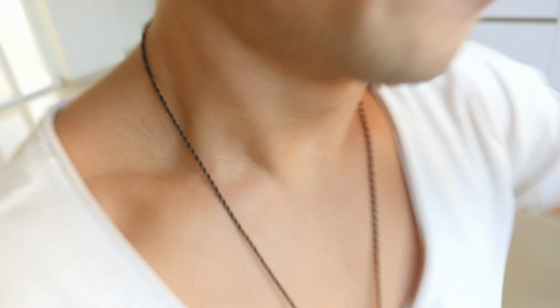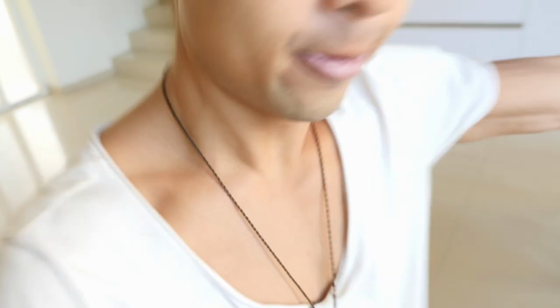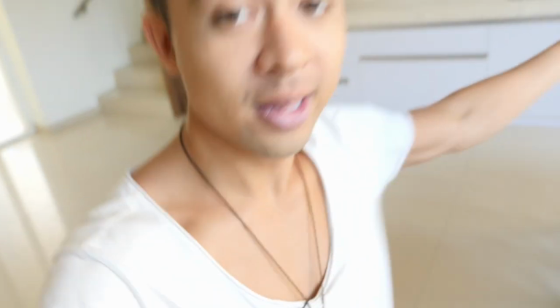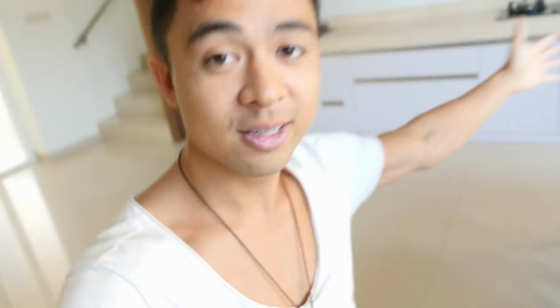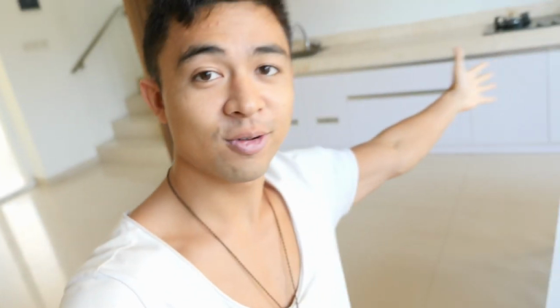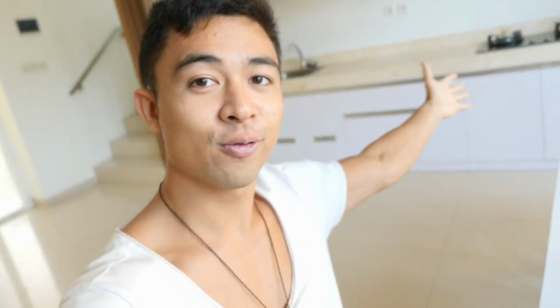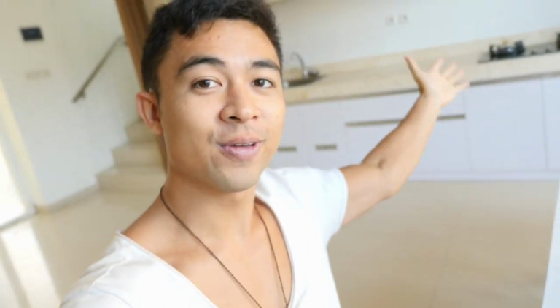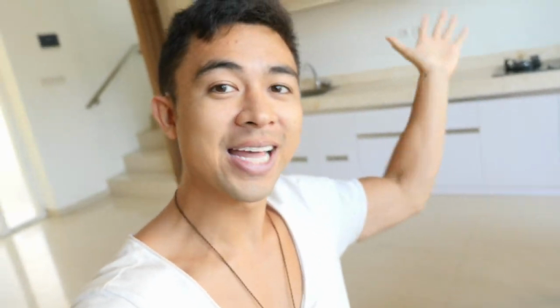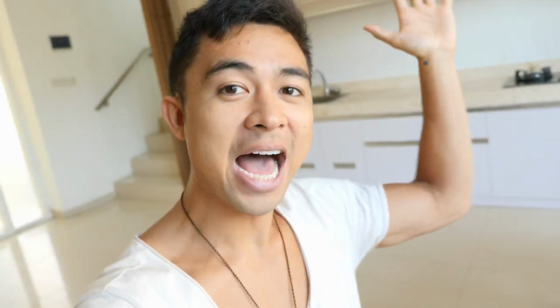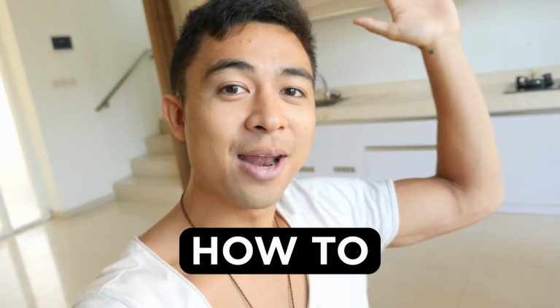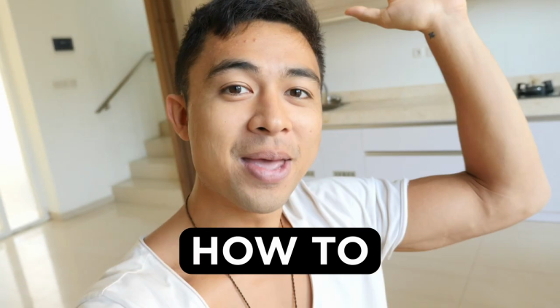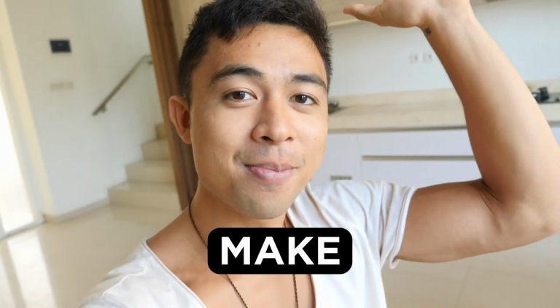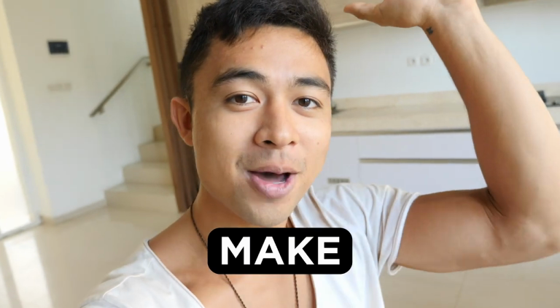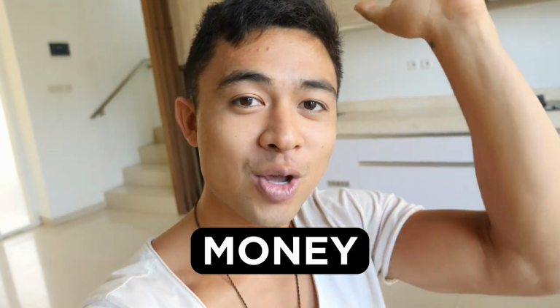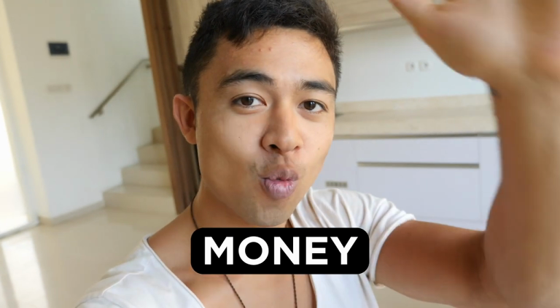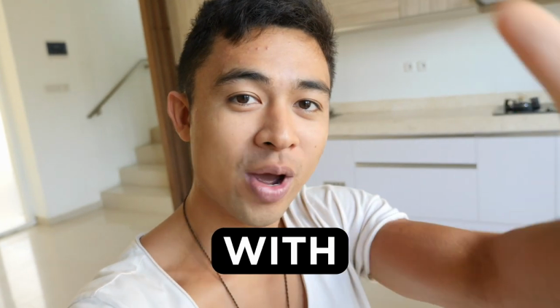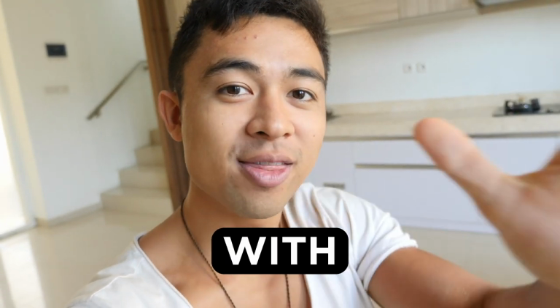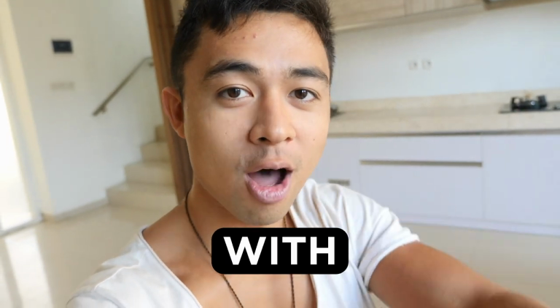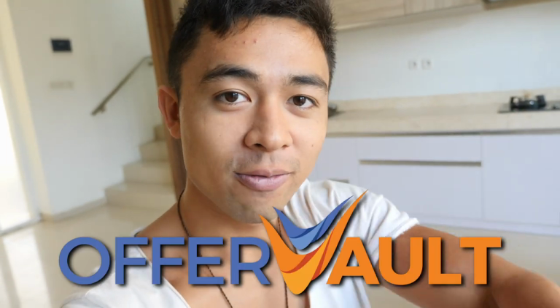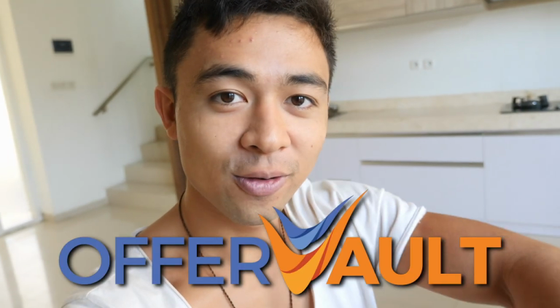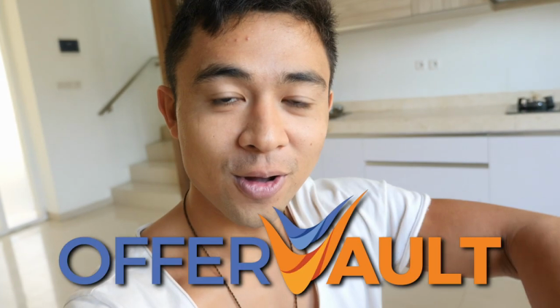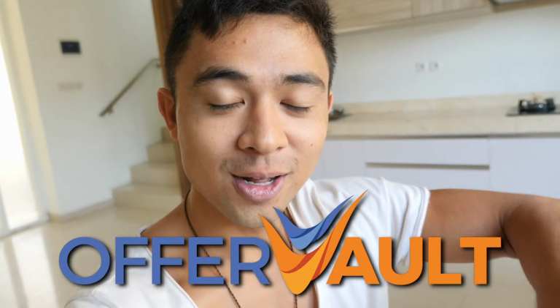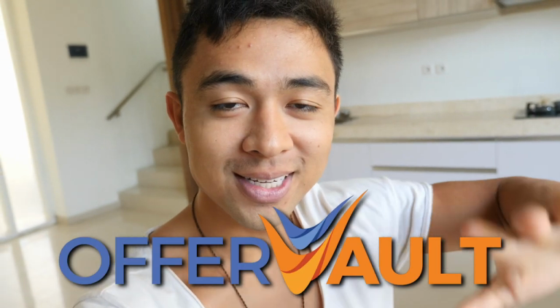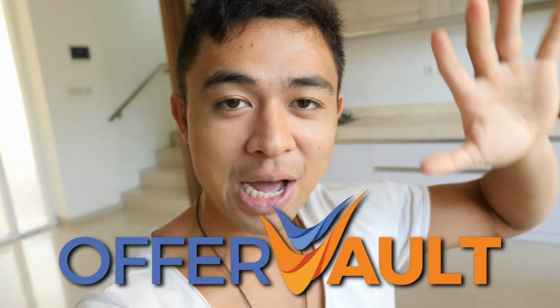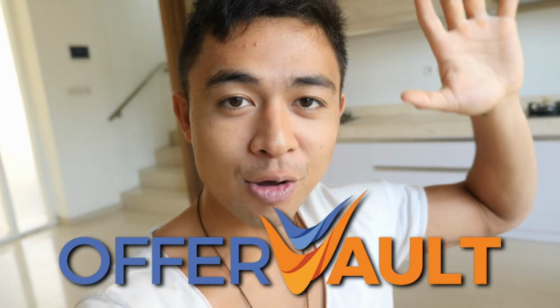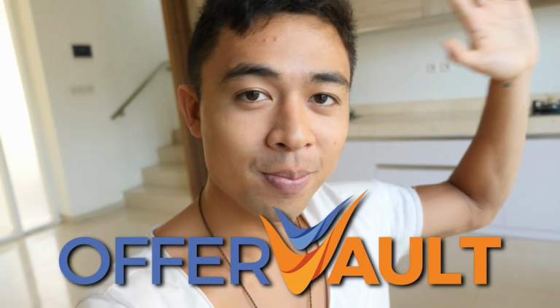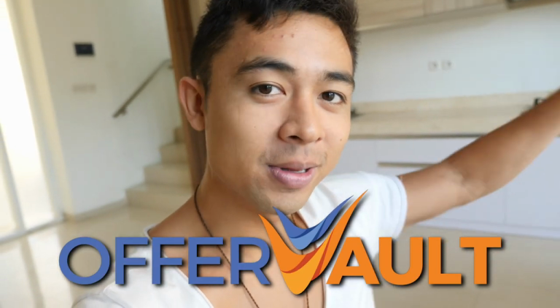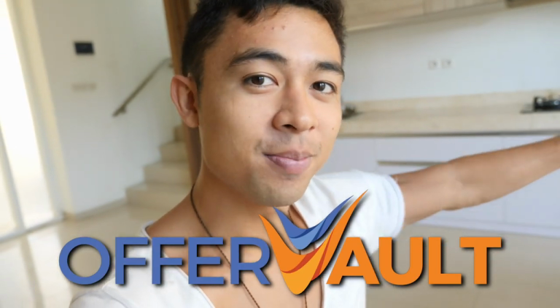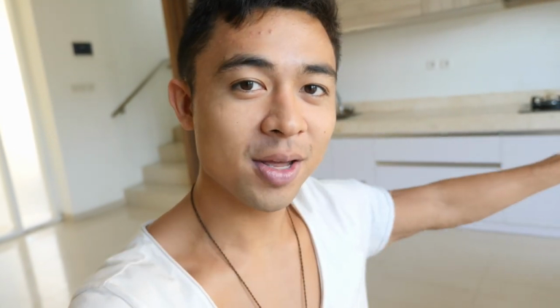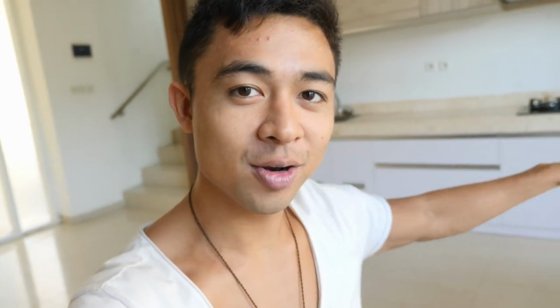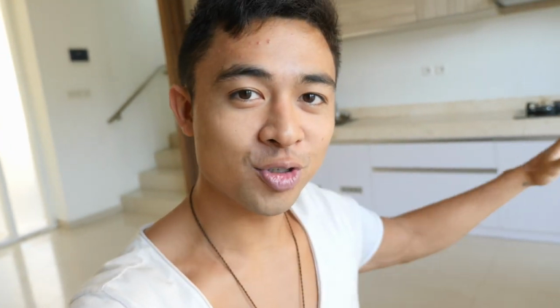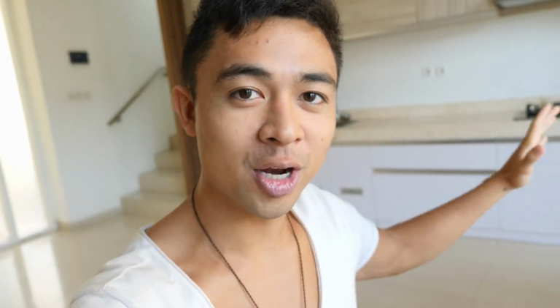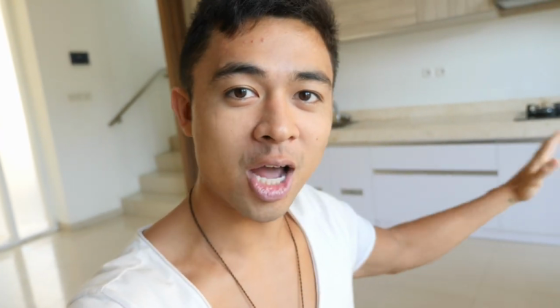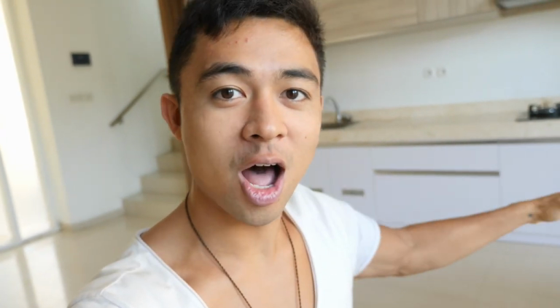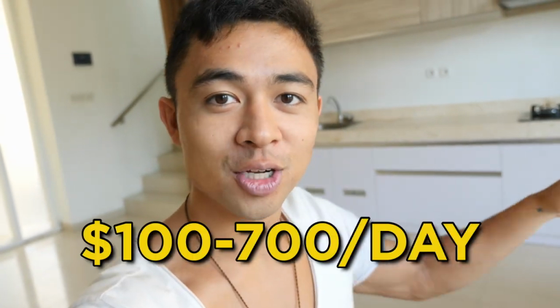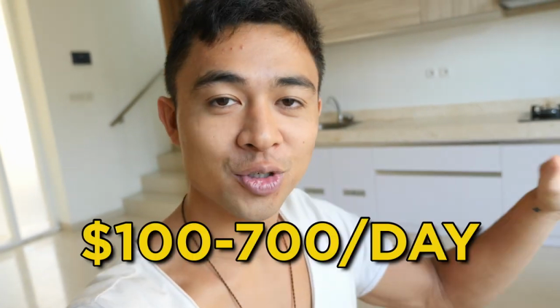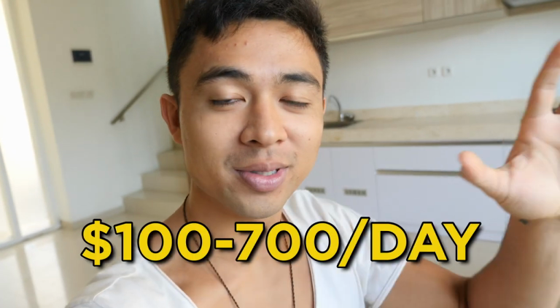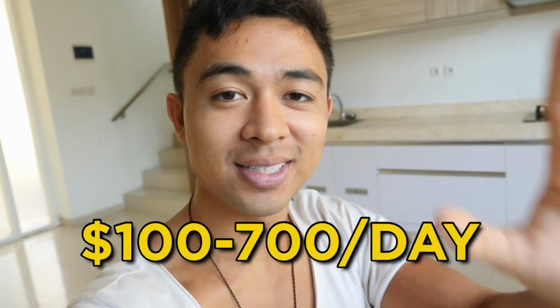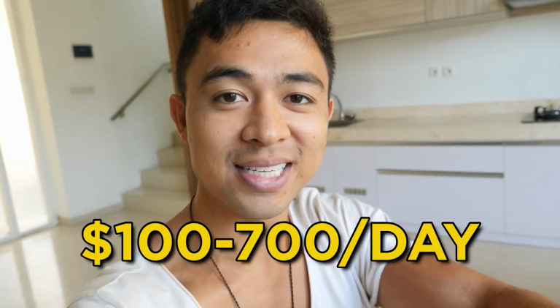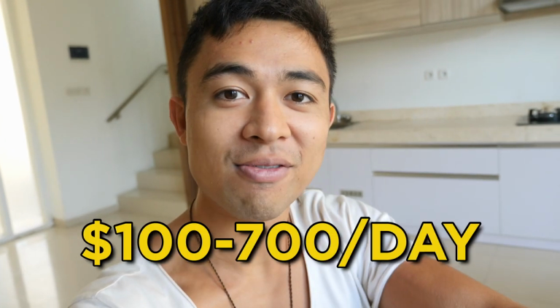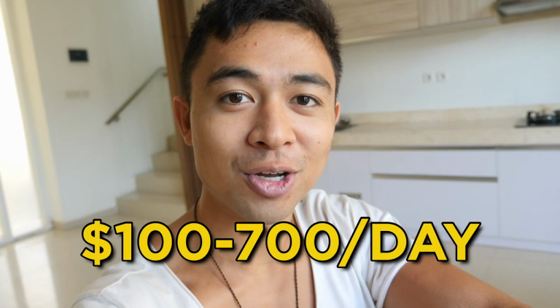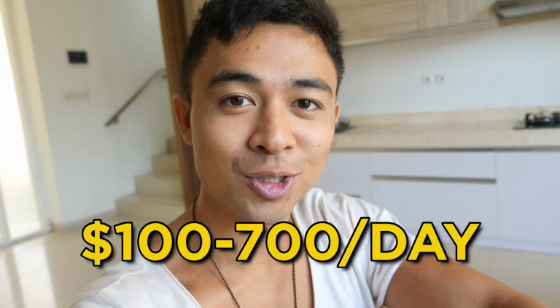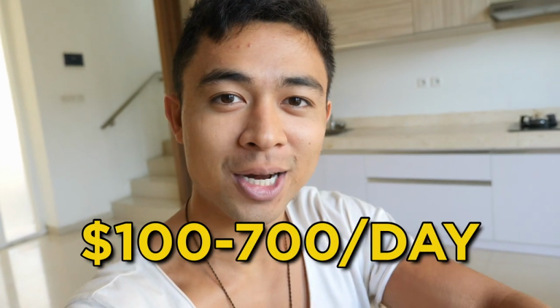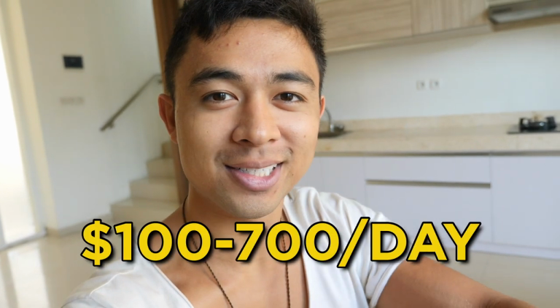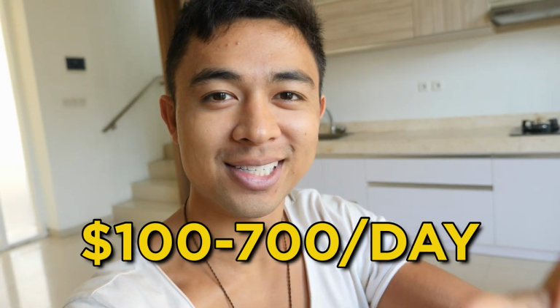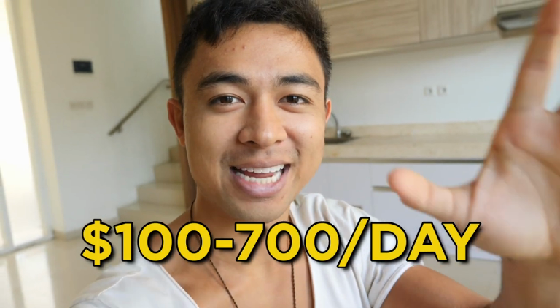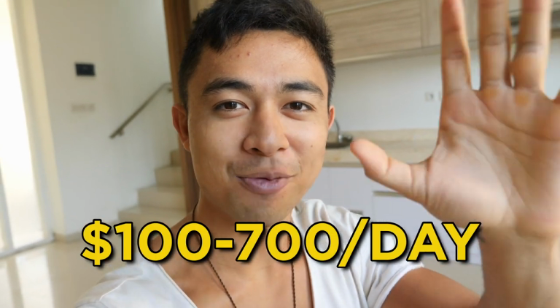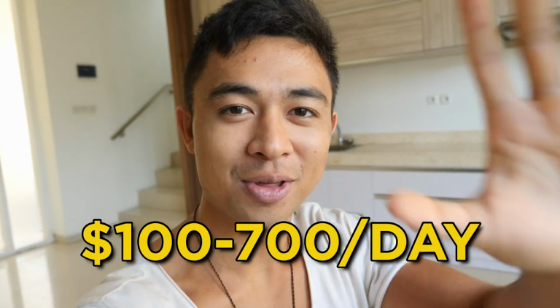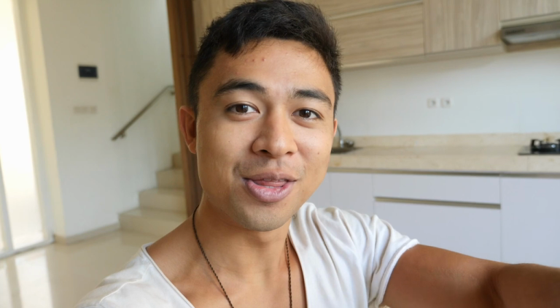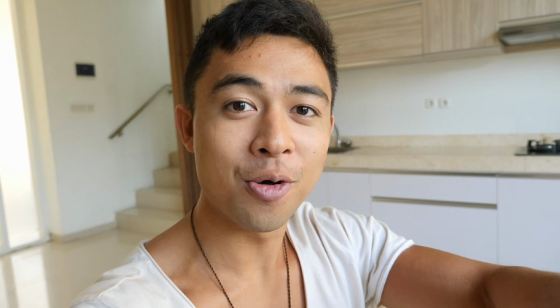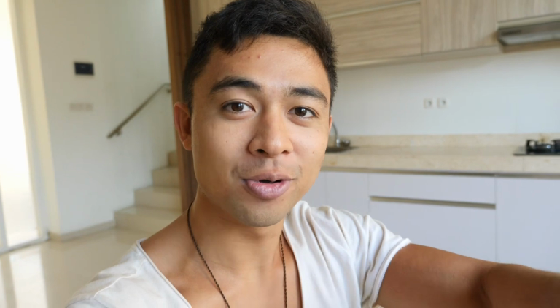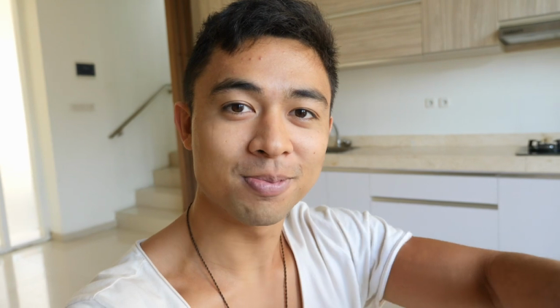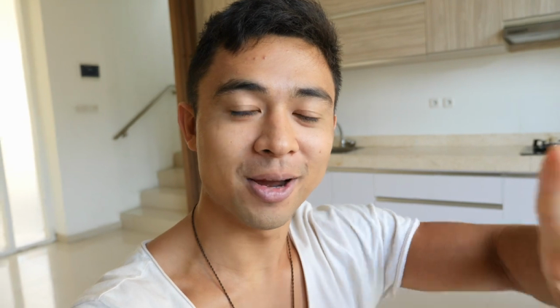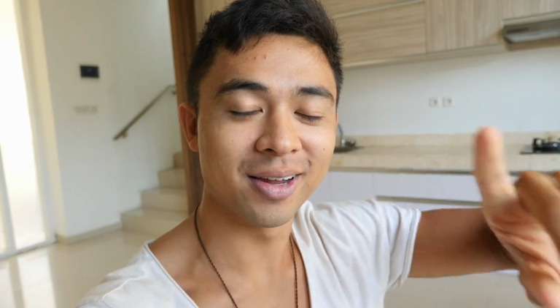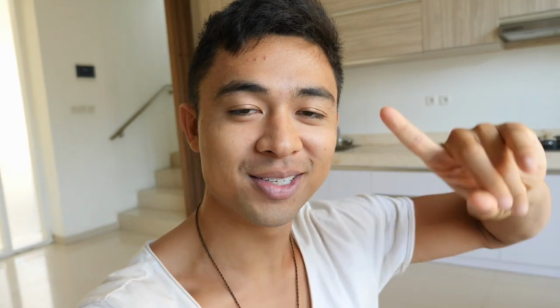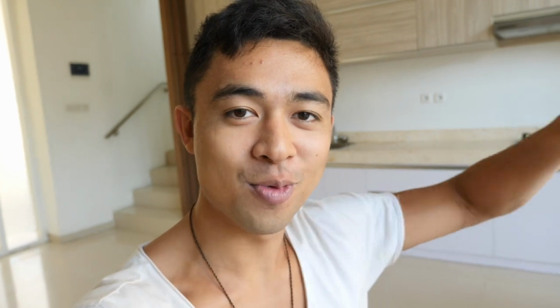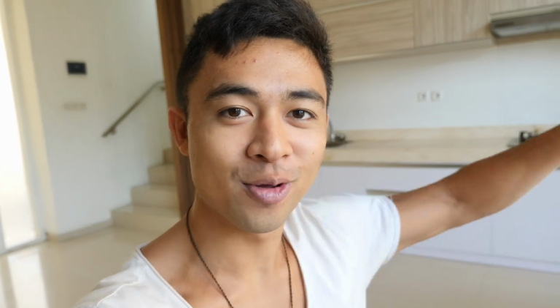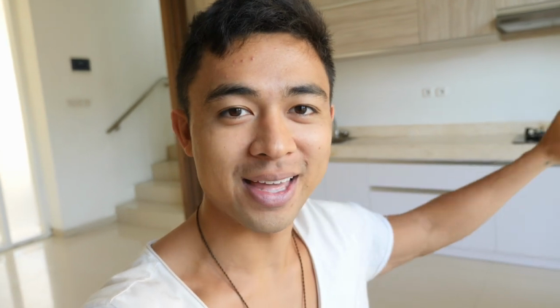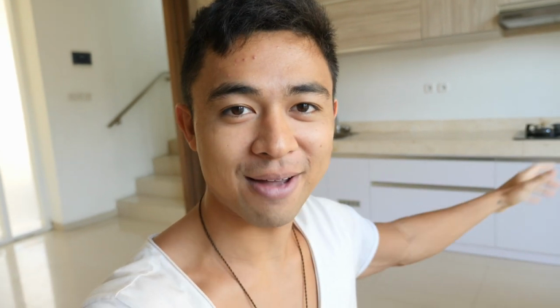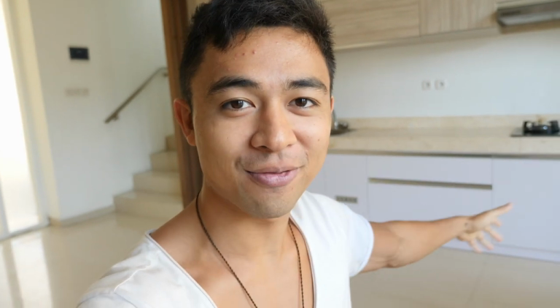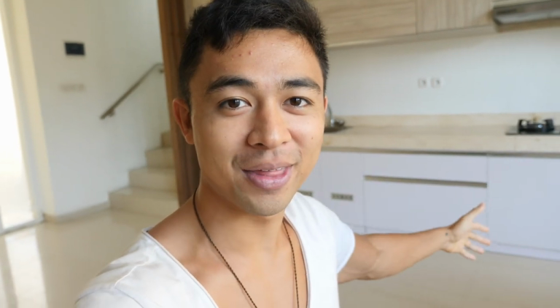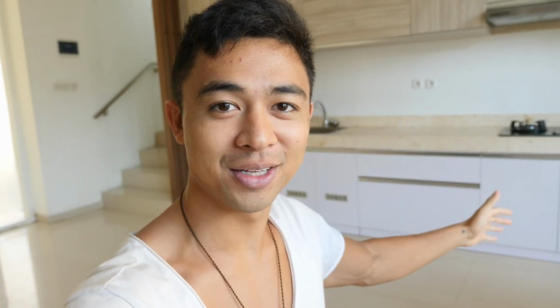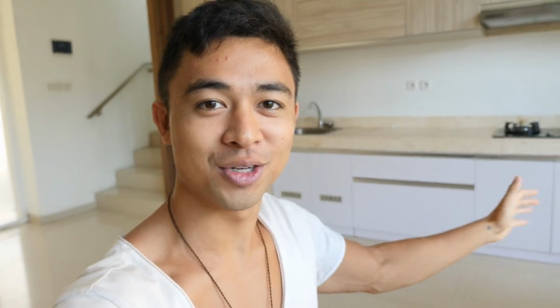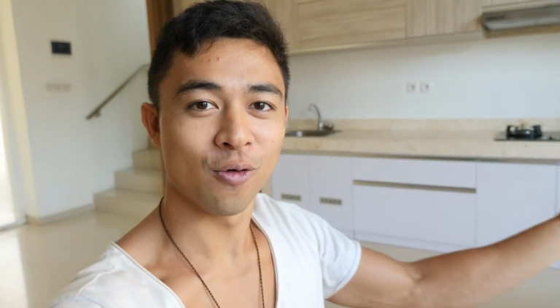In this video, revealing how to make money with Offer Vault and how complete beginners are earning $100 to $700 a day with no experience.